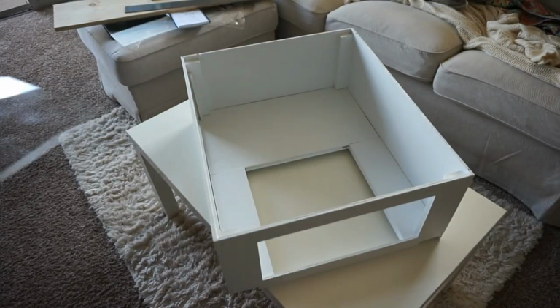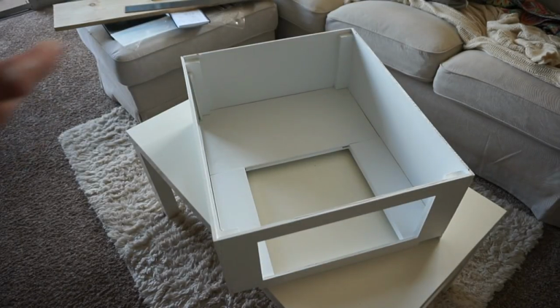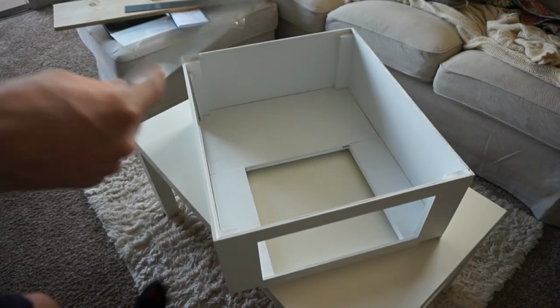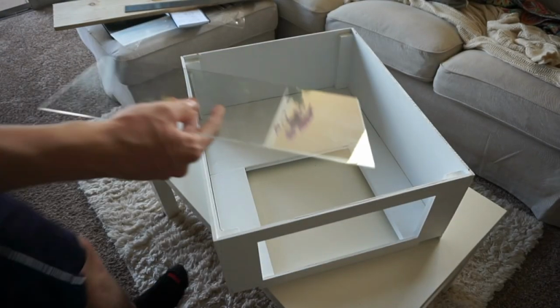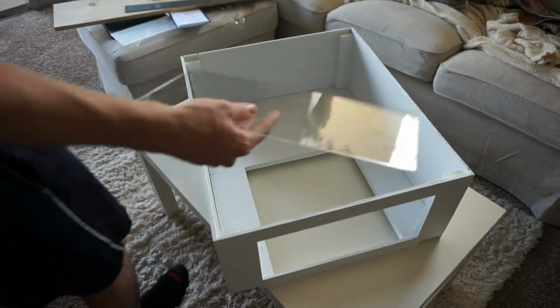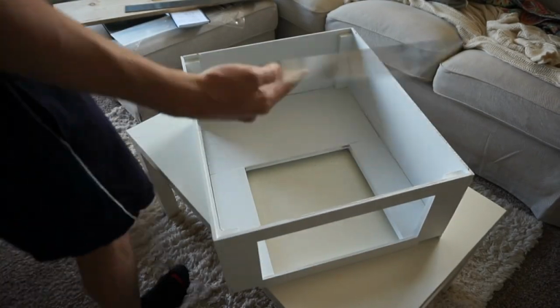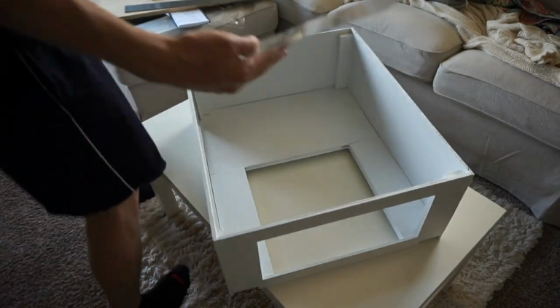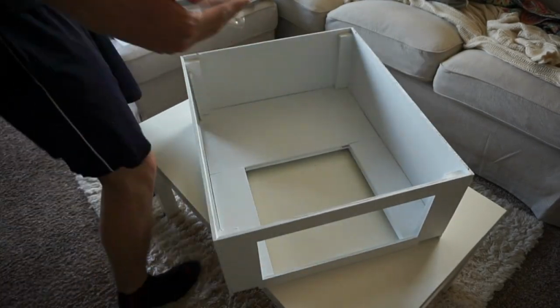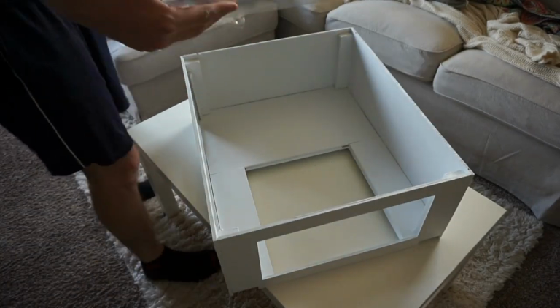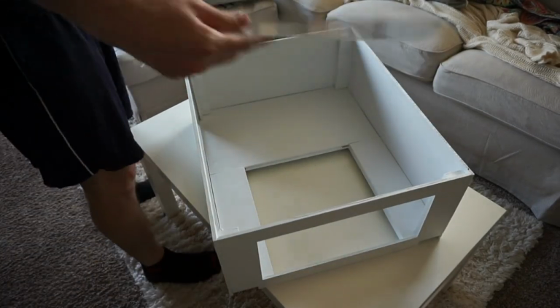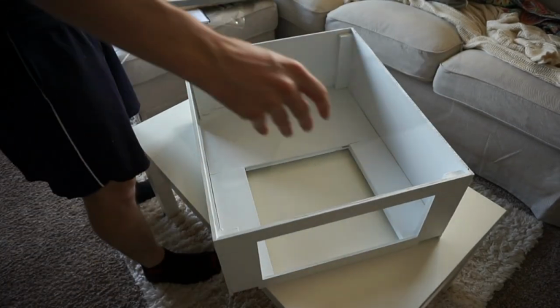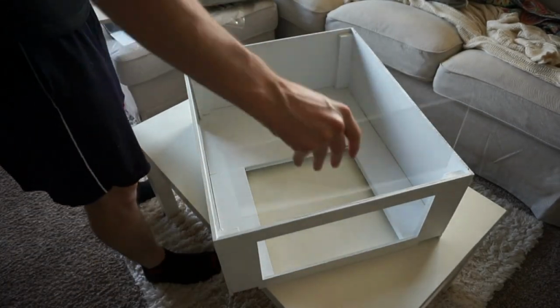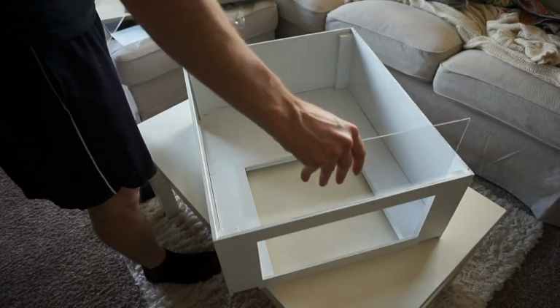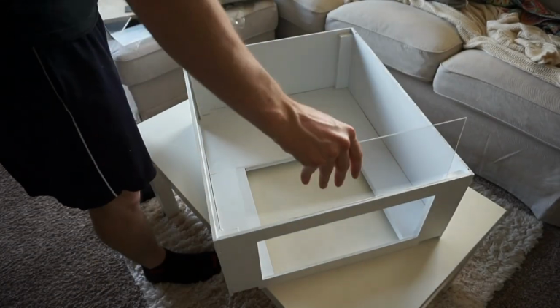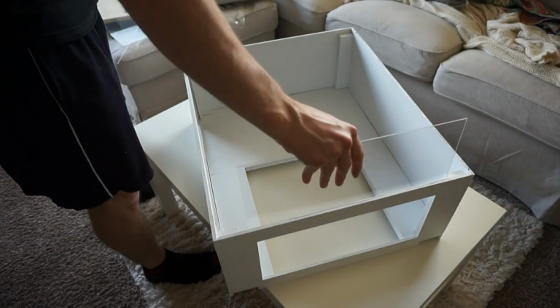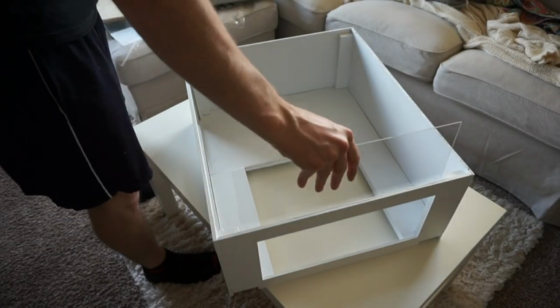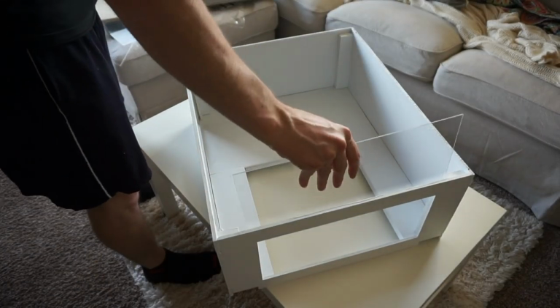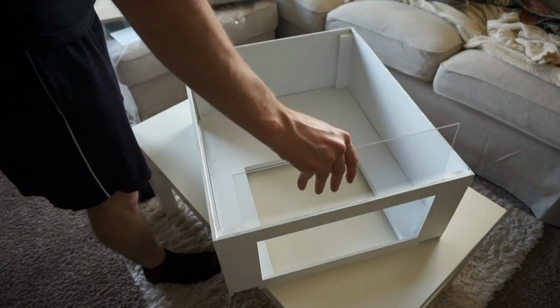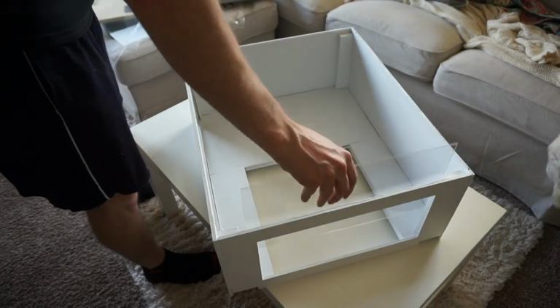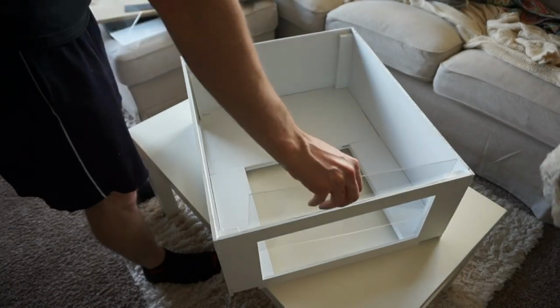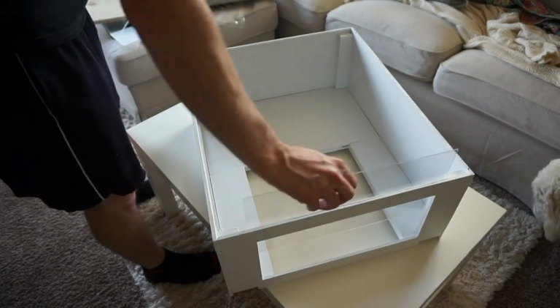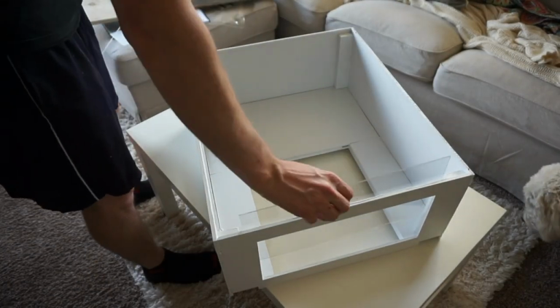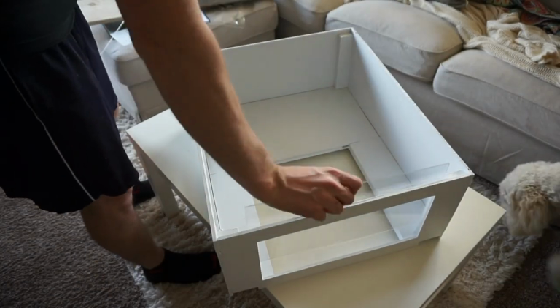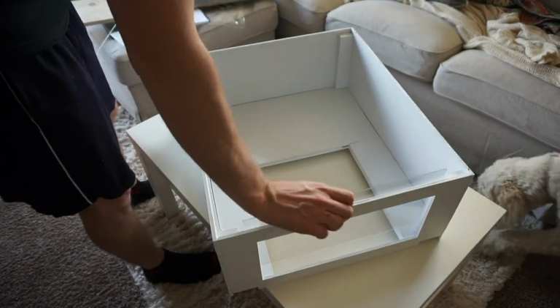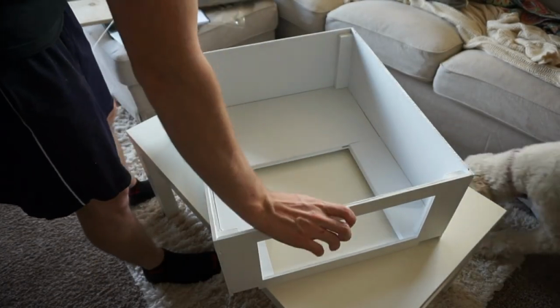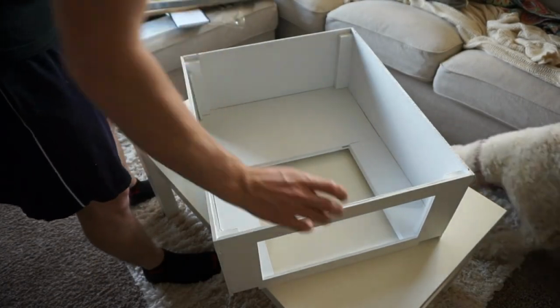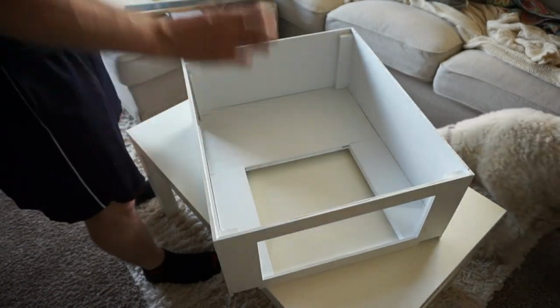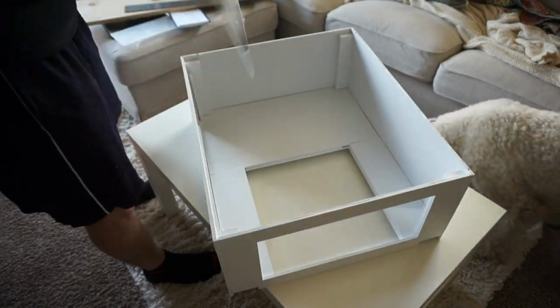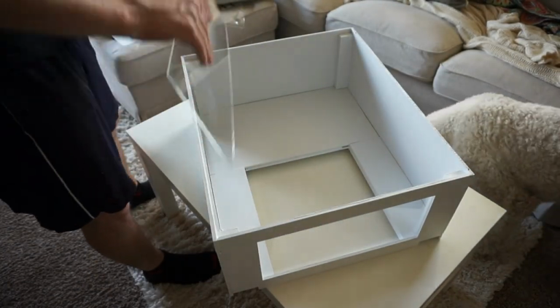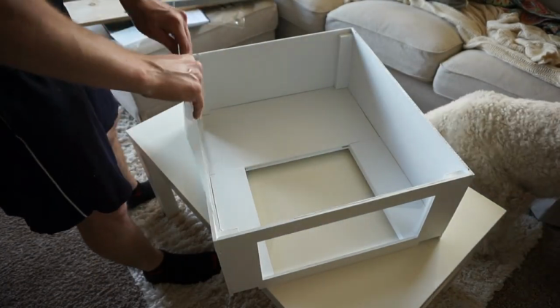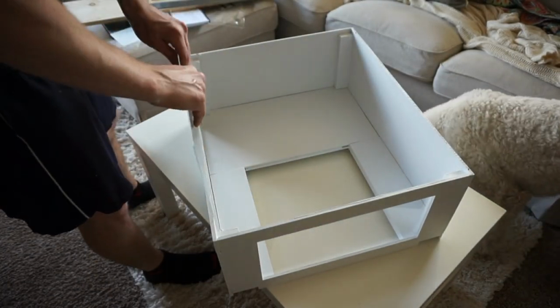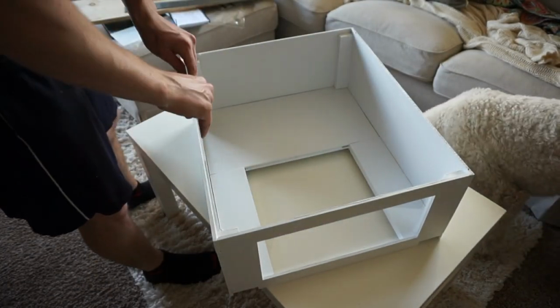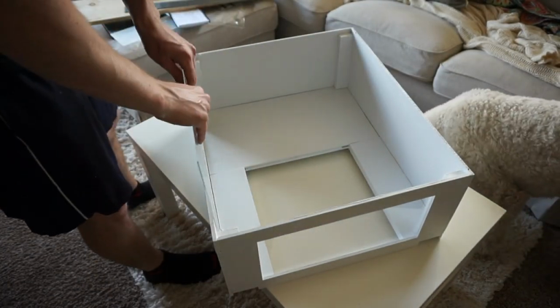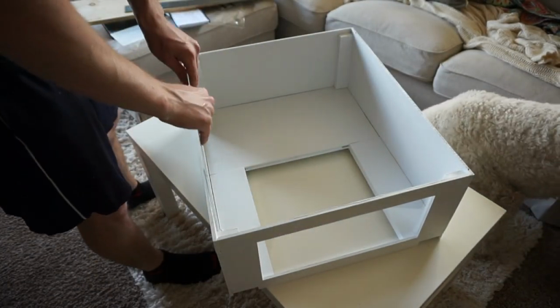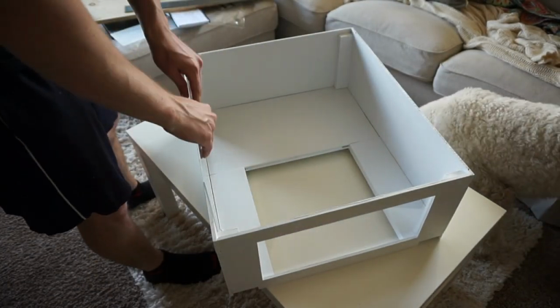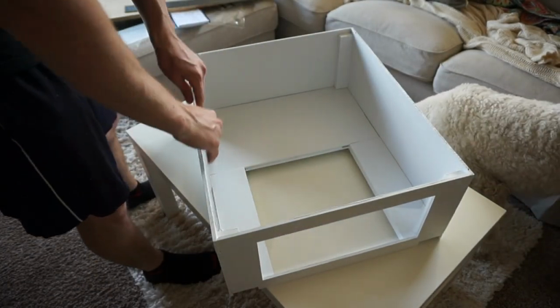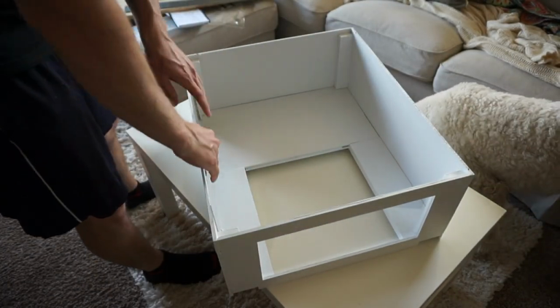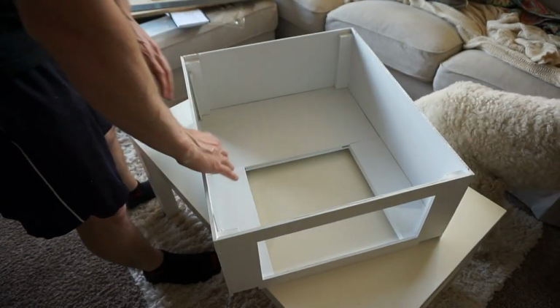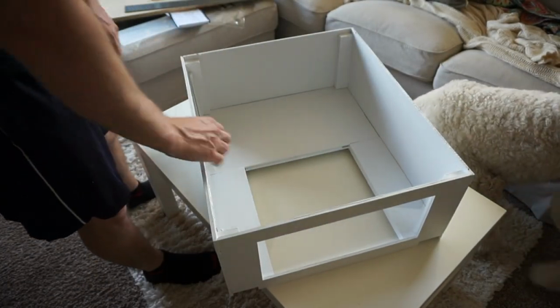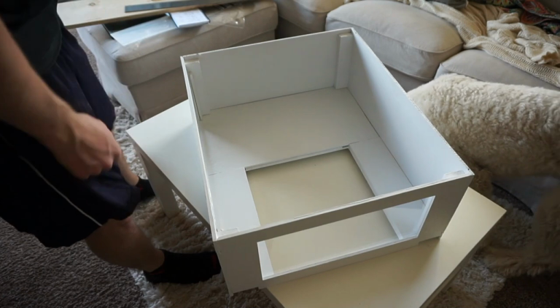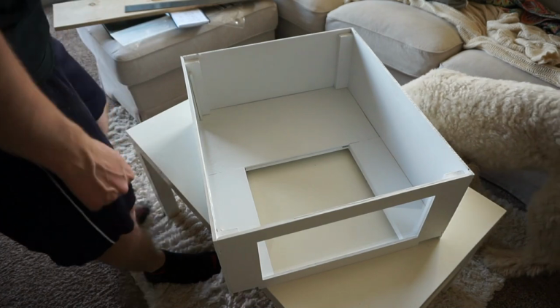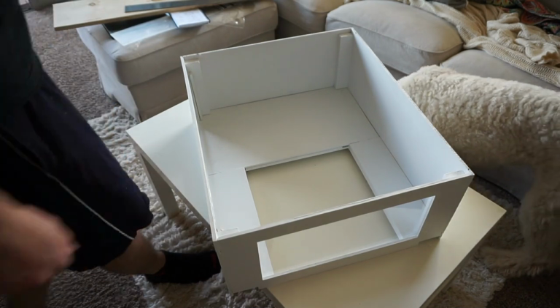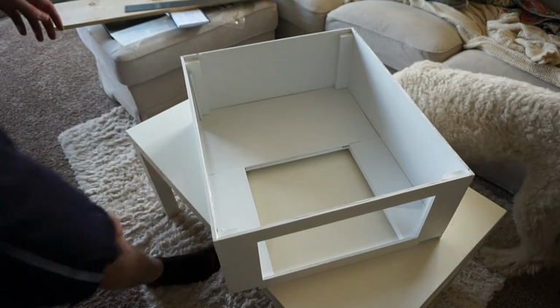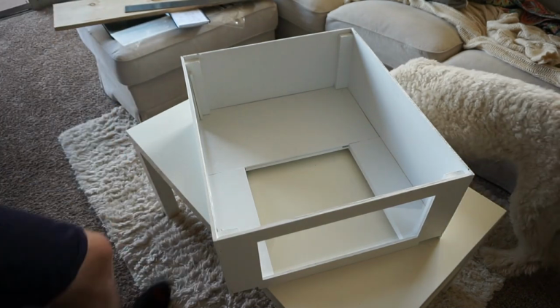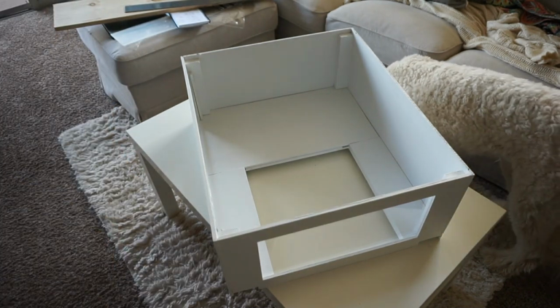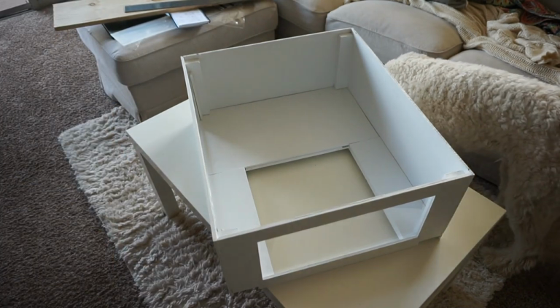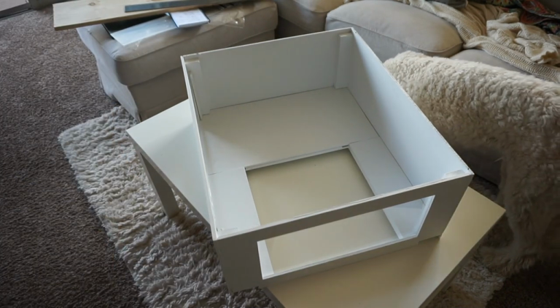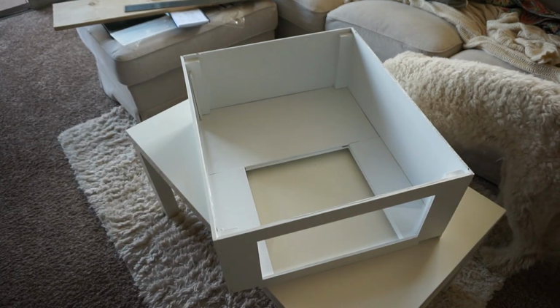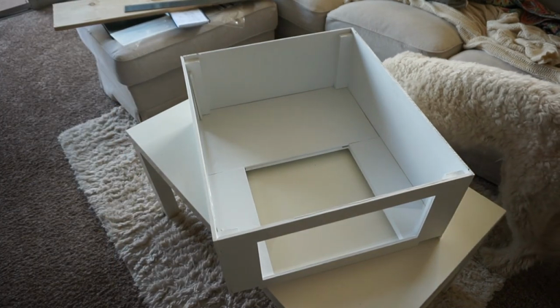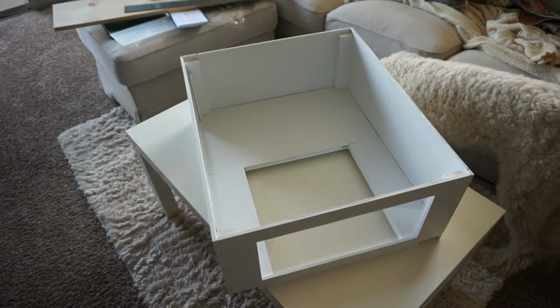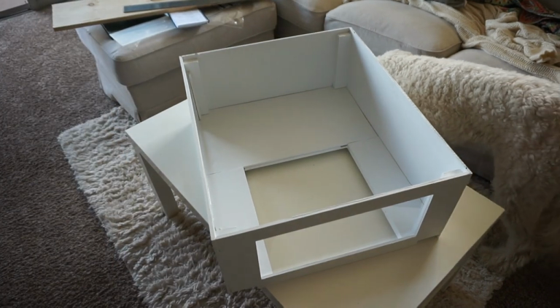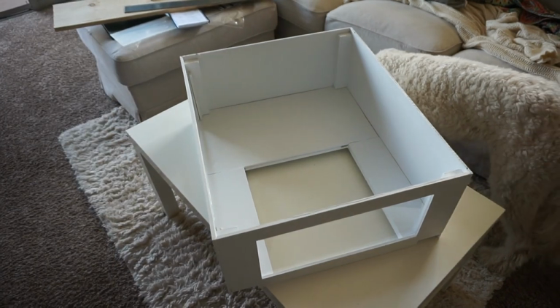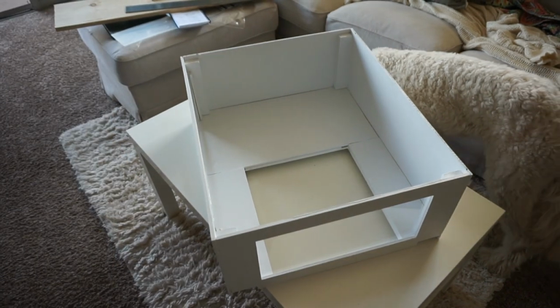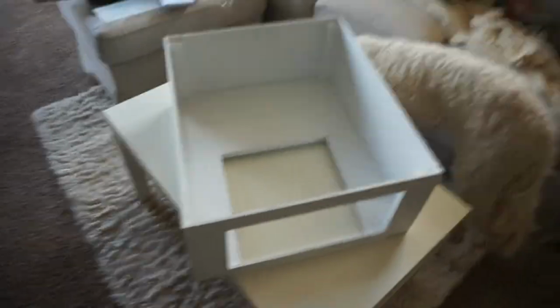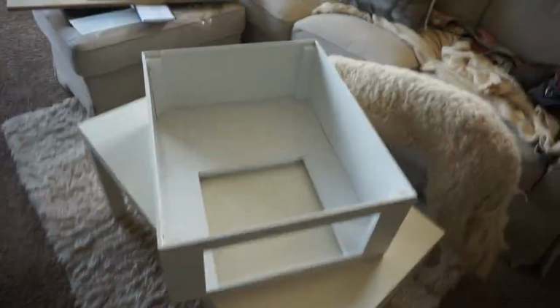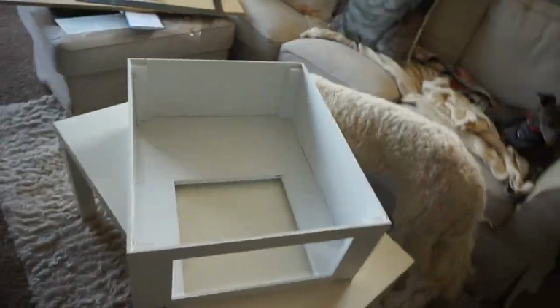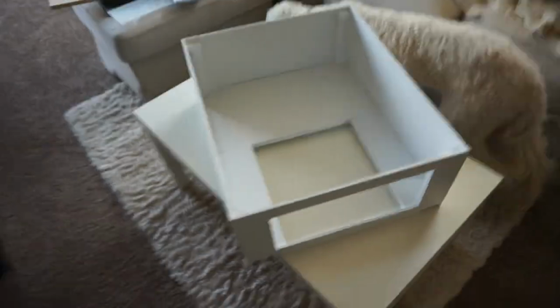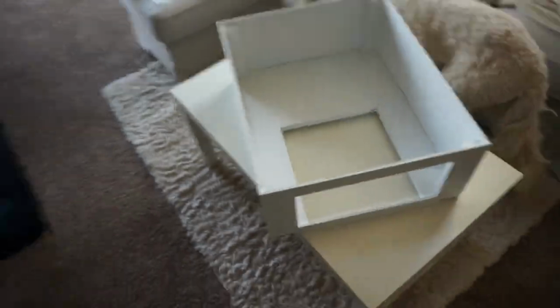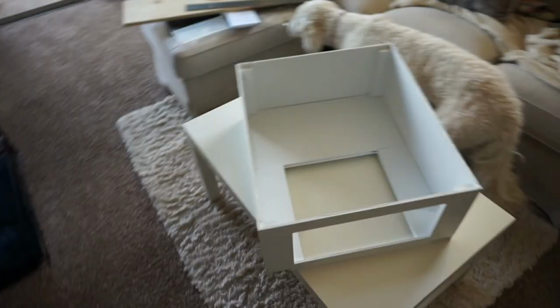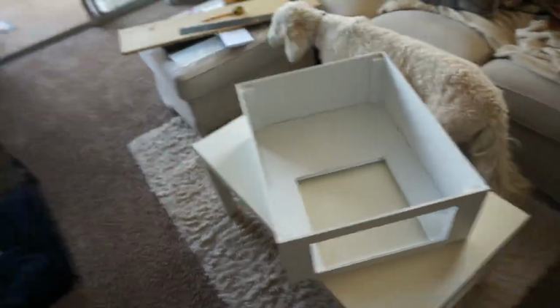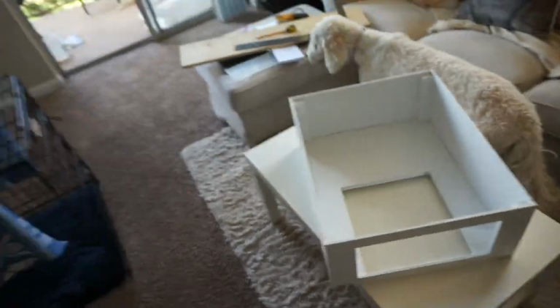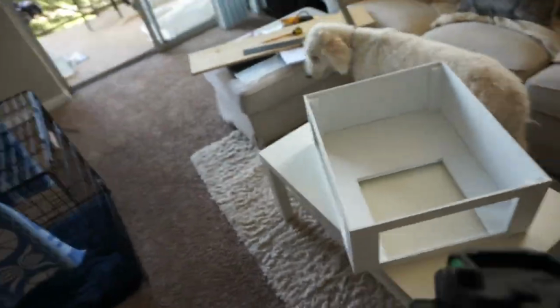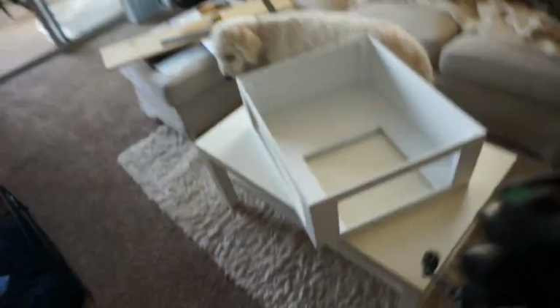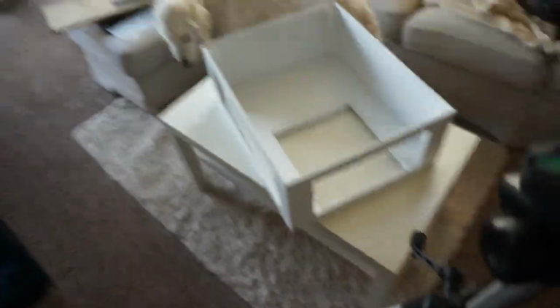With your window pieces sized, it's time to do a fit check. Will they fit? Yes, they will. Awesome. Well done, everyone.